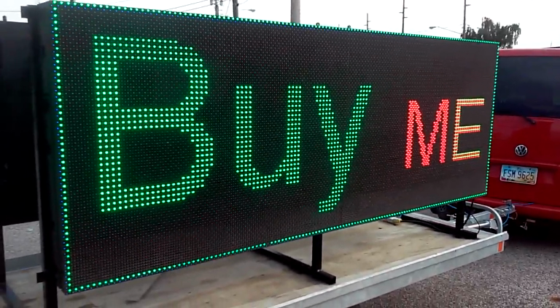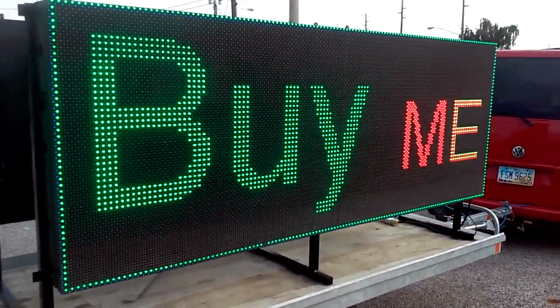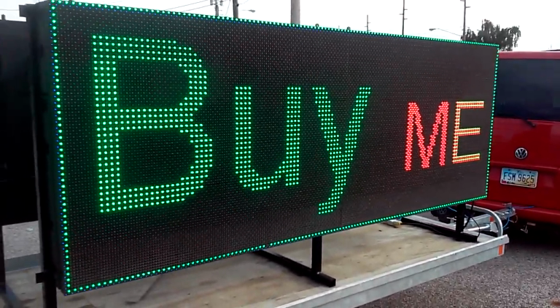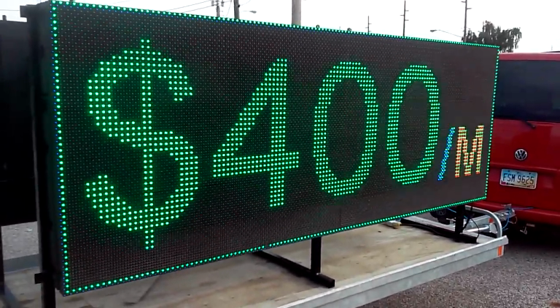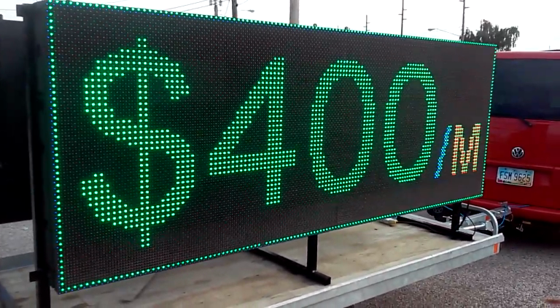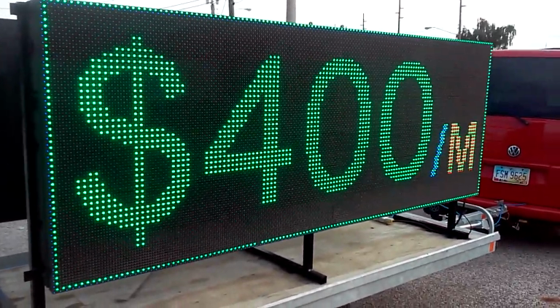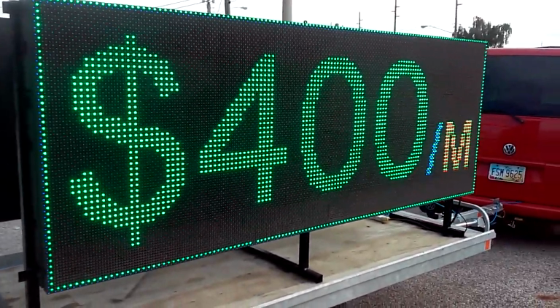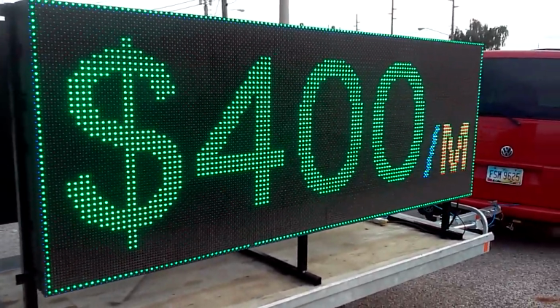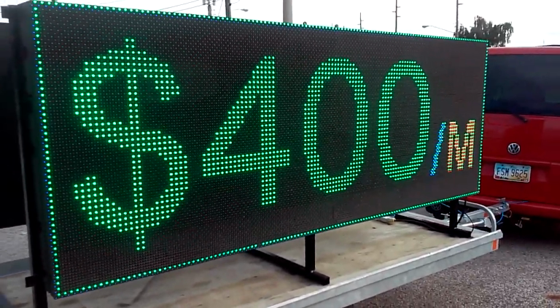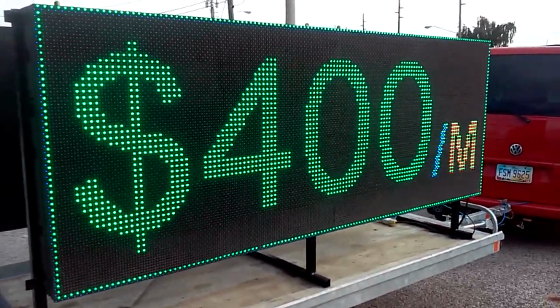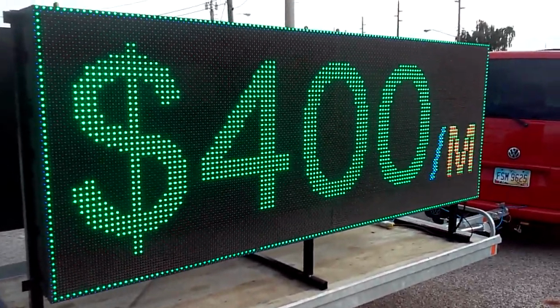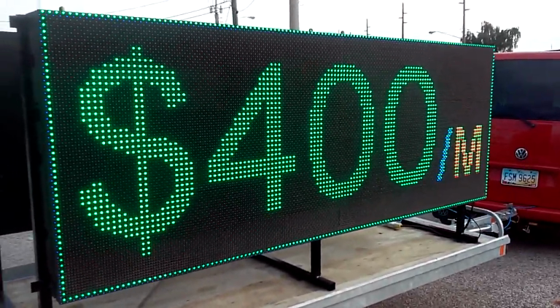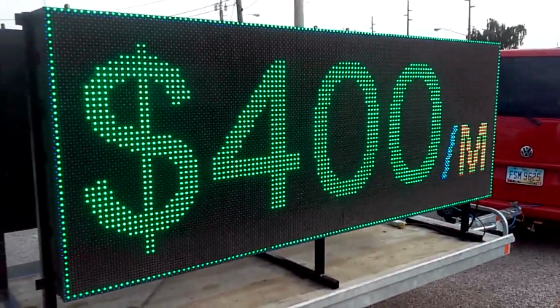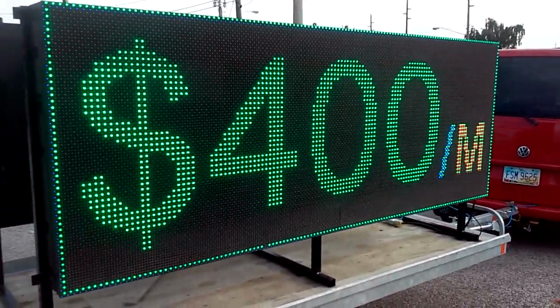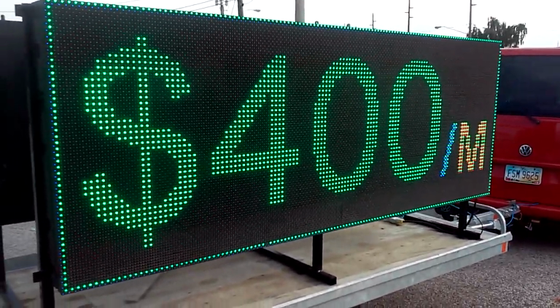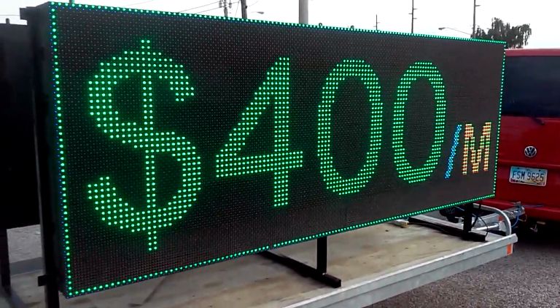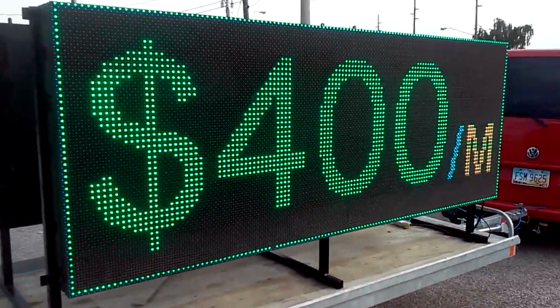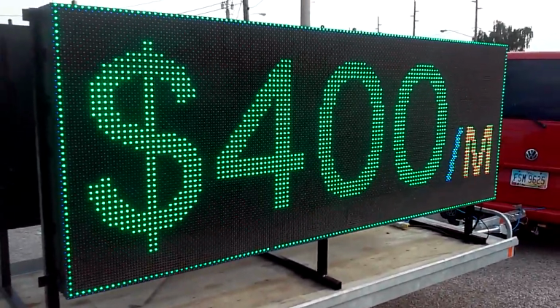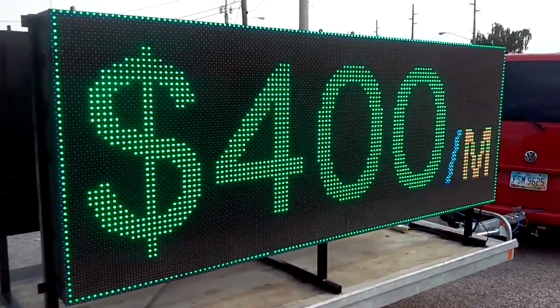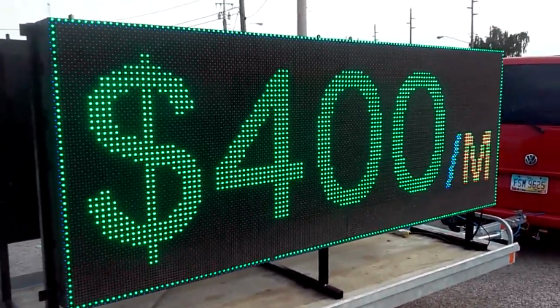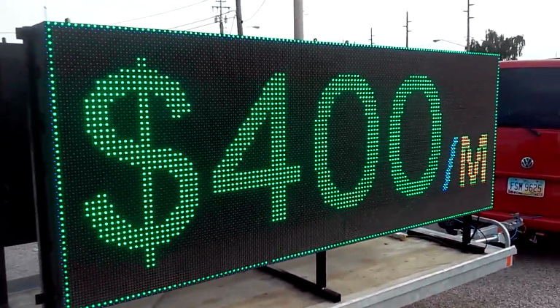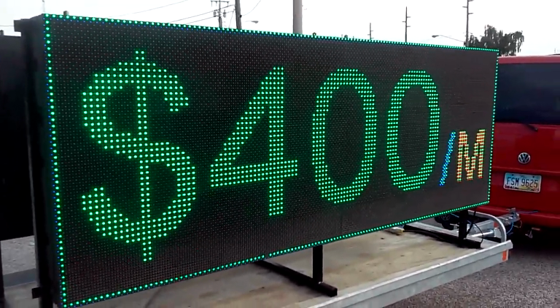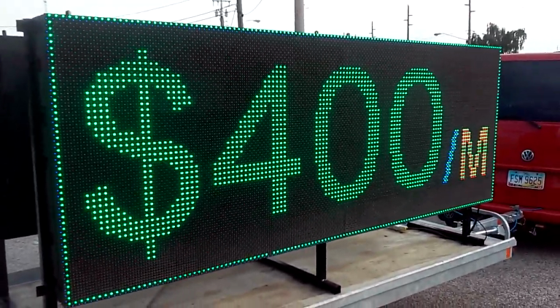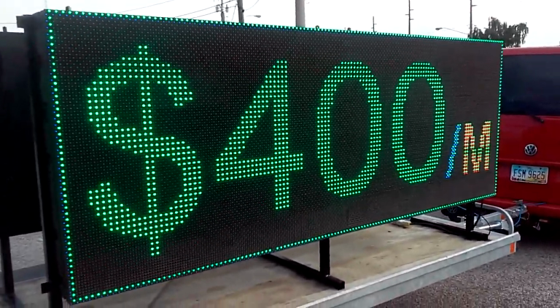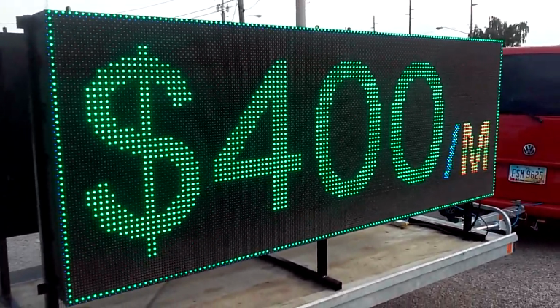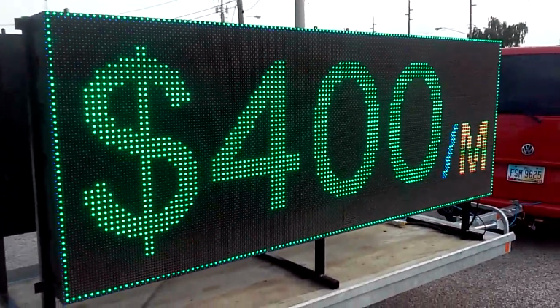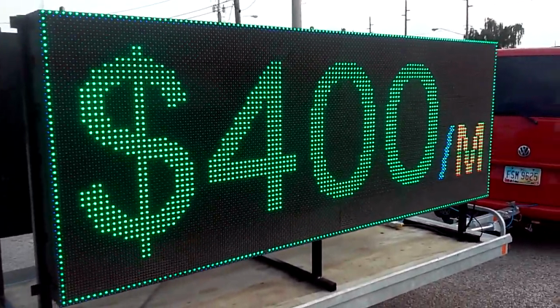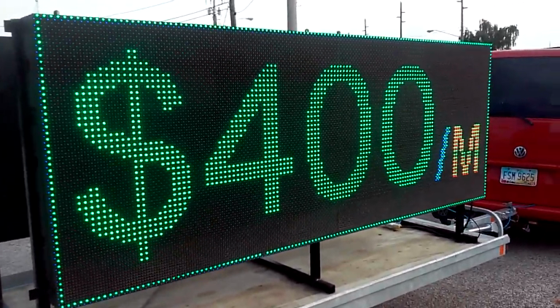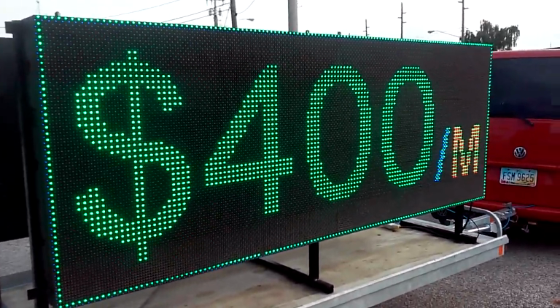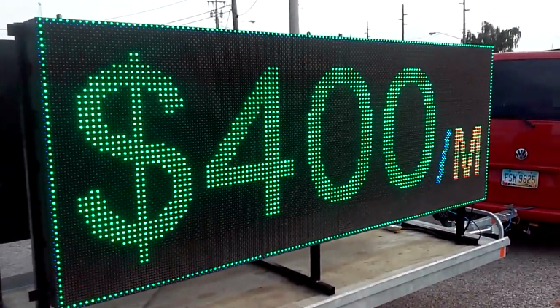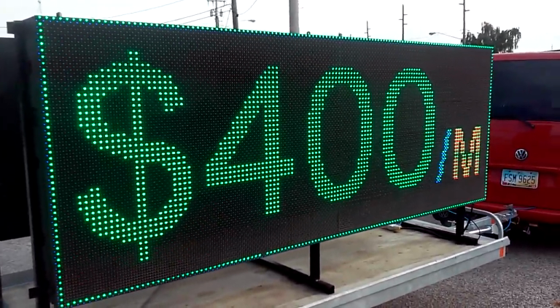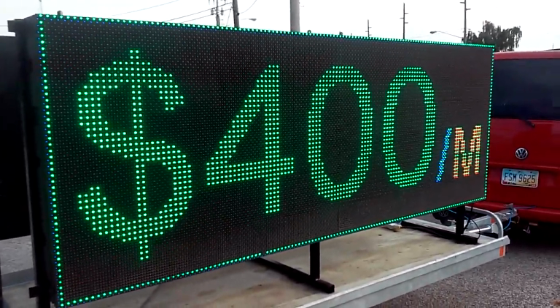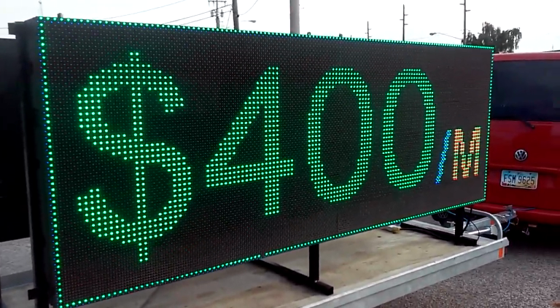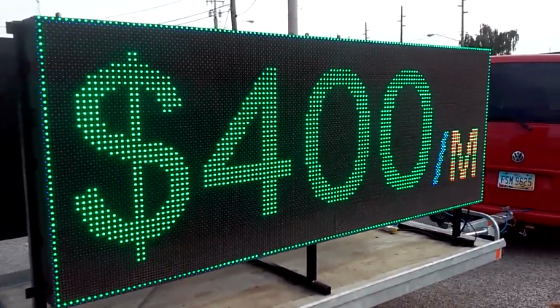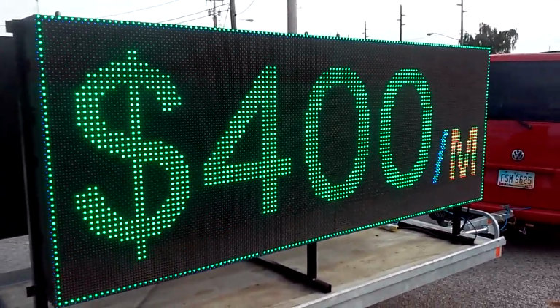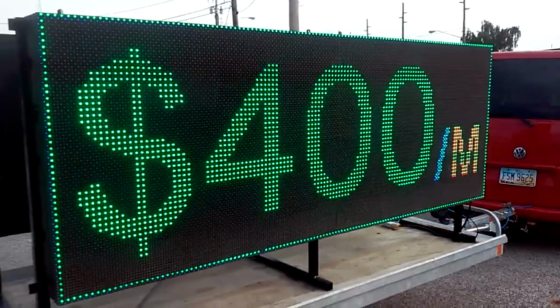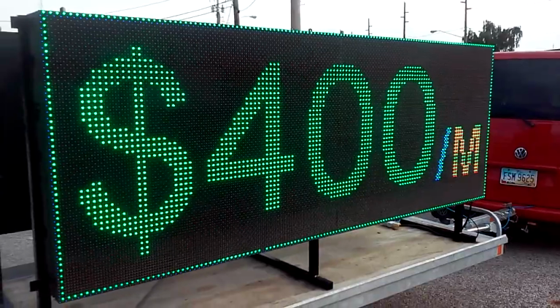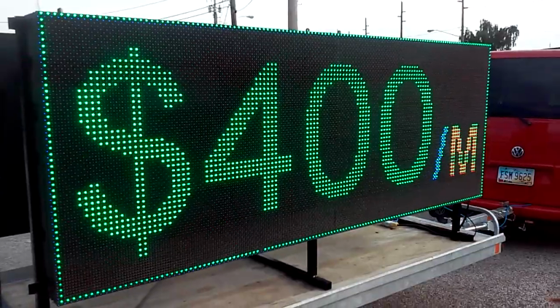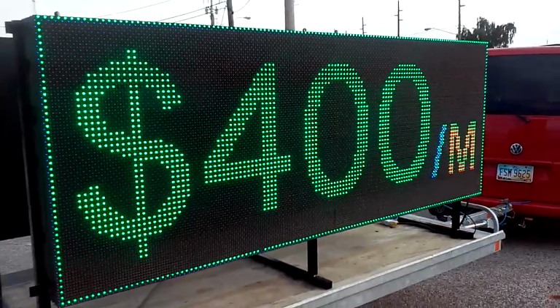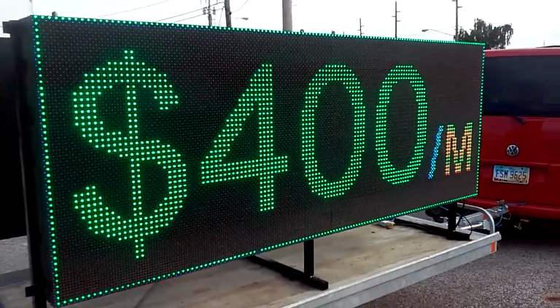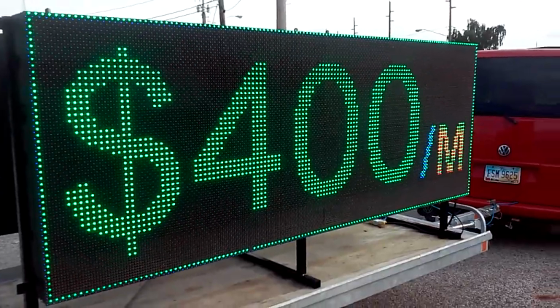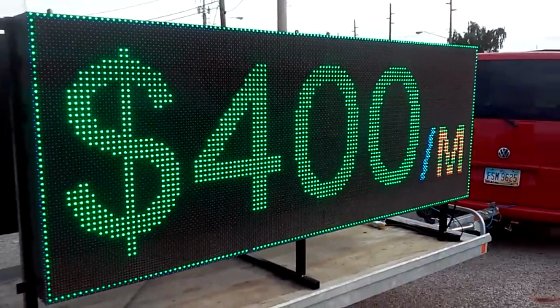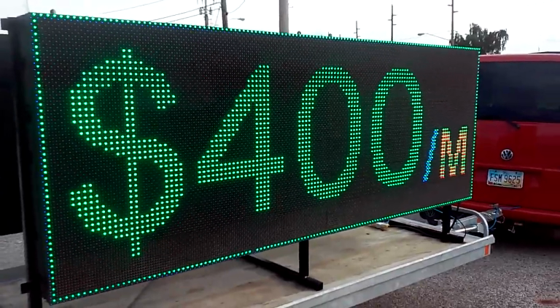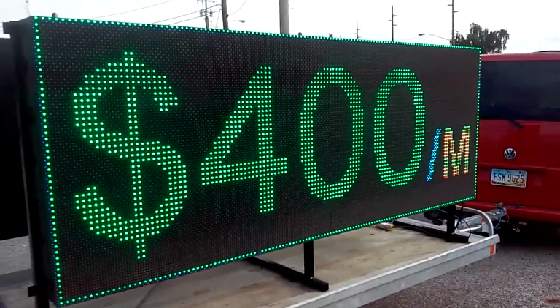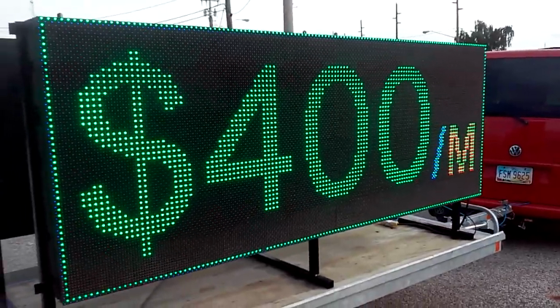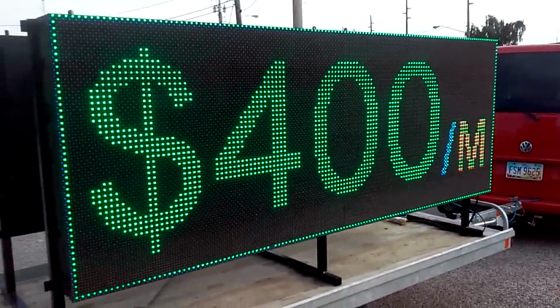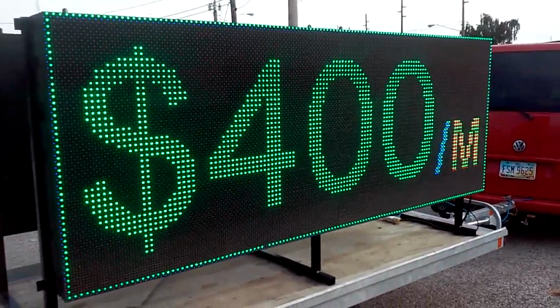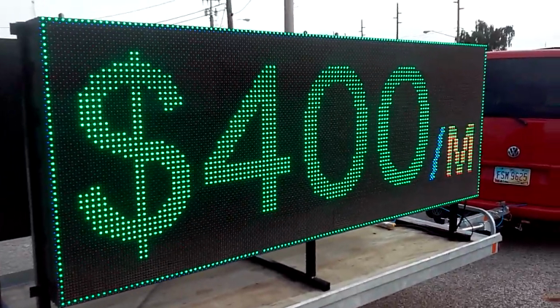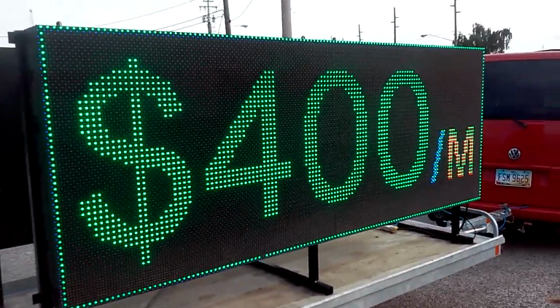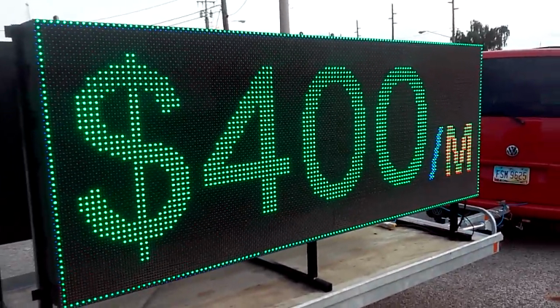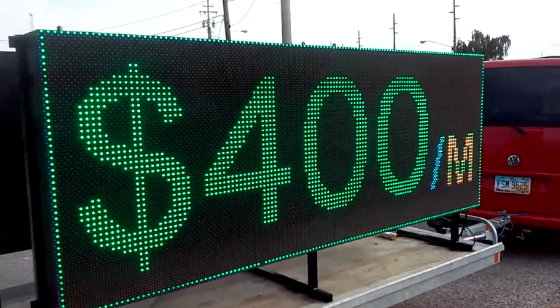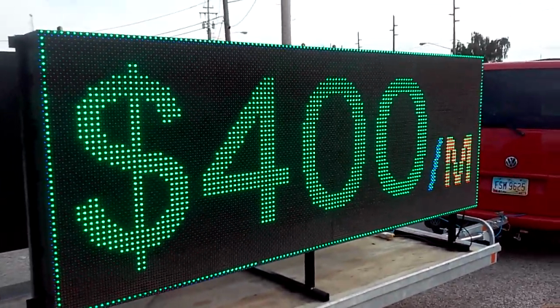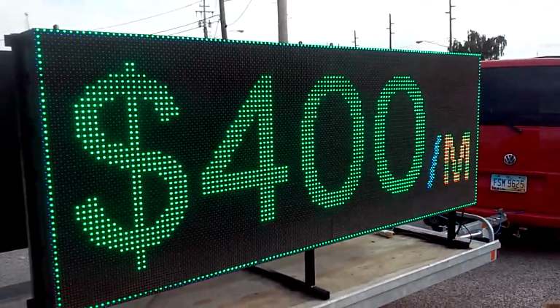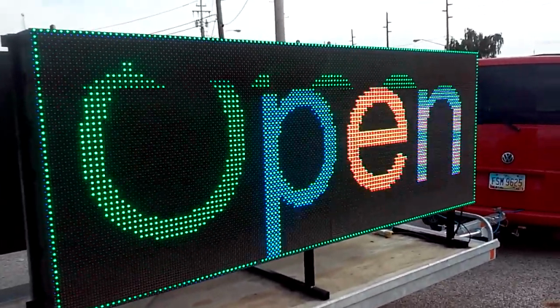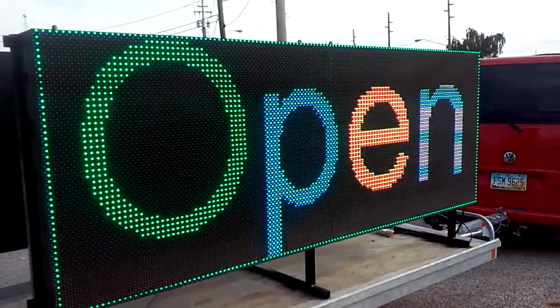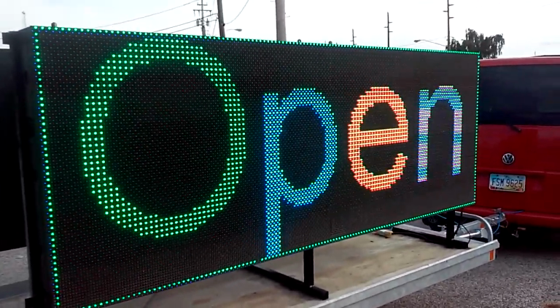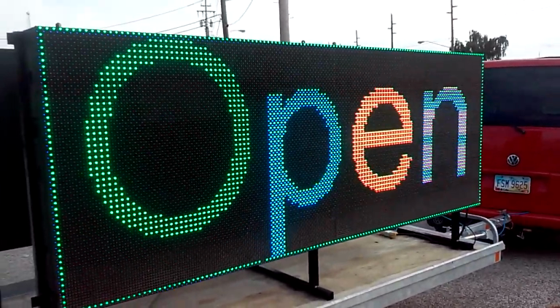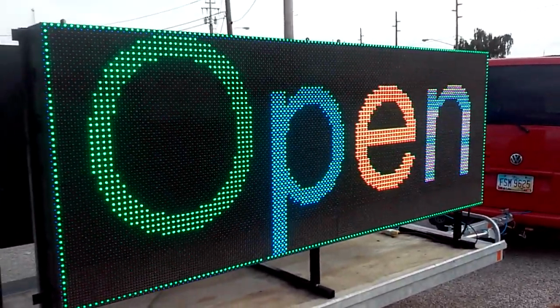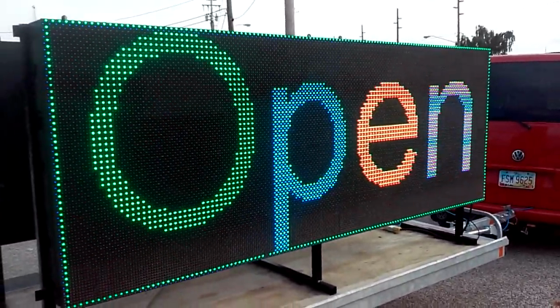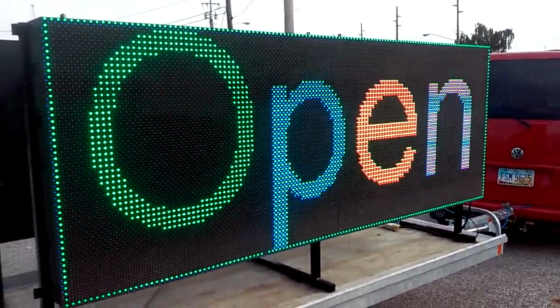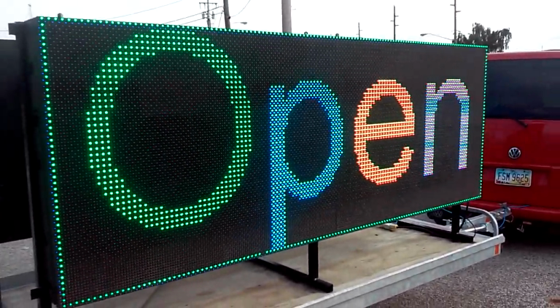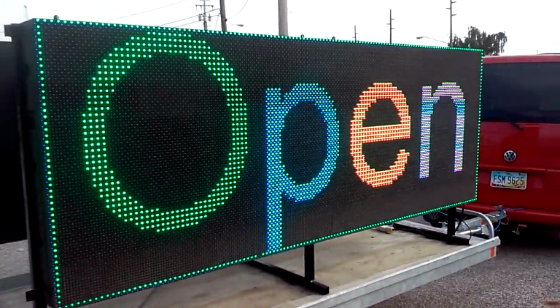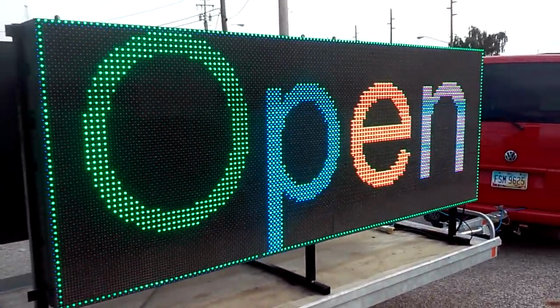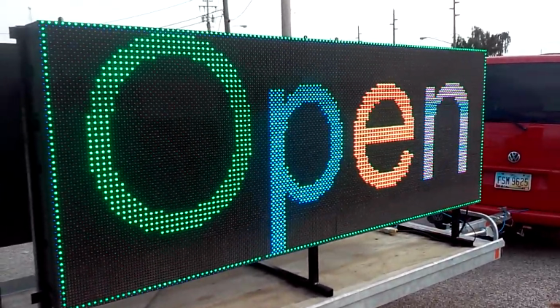Or you can purchase it for less than four hundred dollars a month. Go to ledsigns.com to learn more details. Thank you.